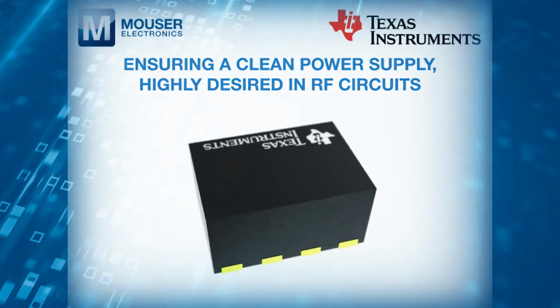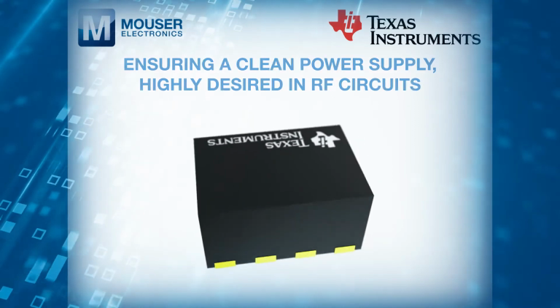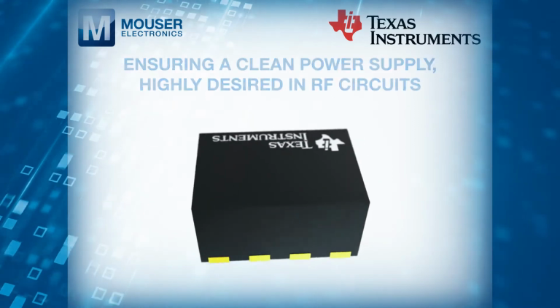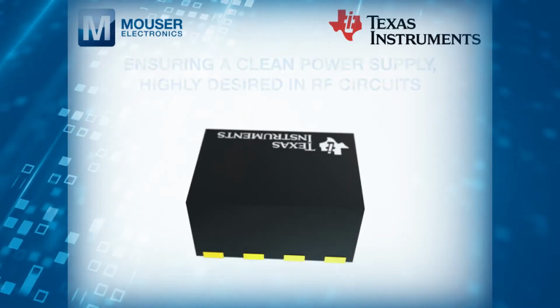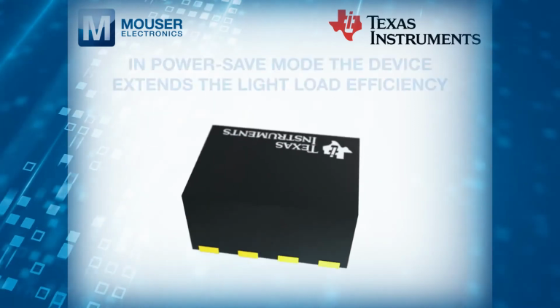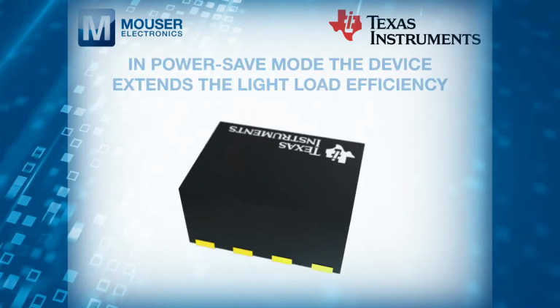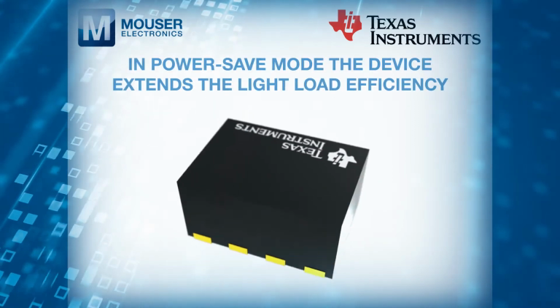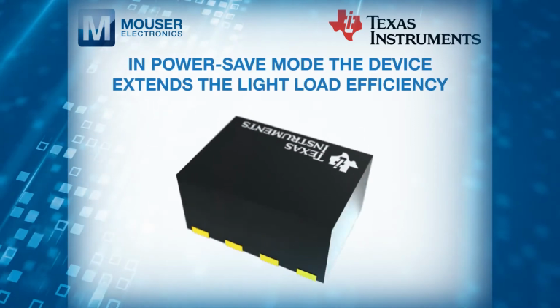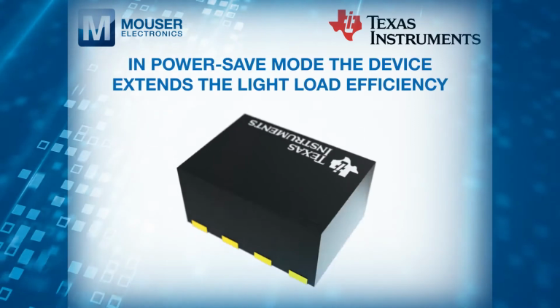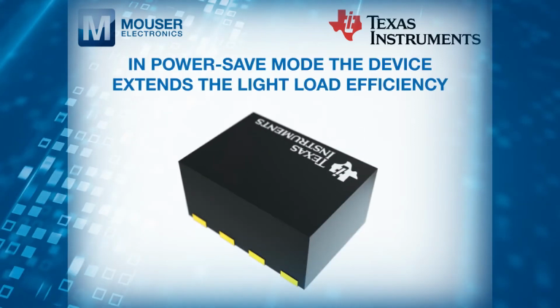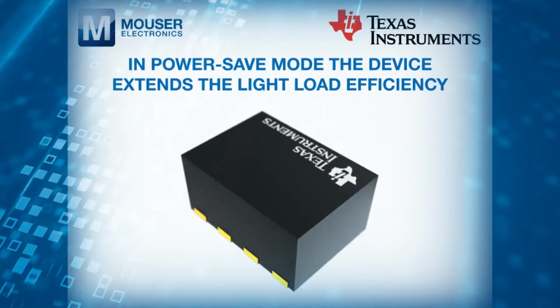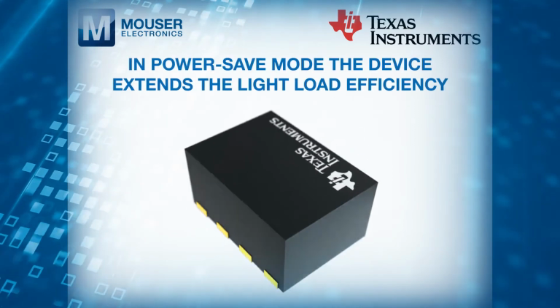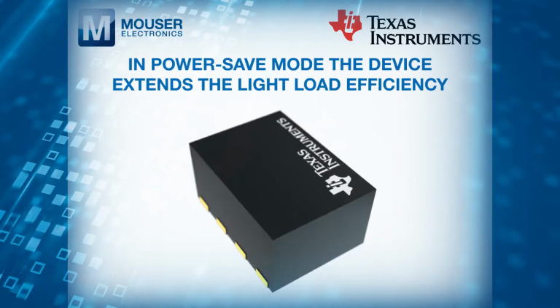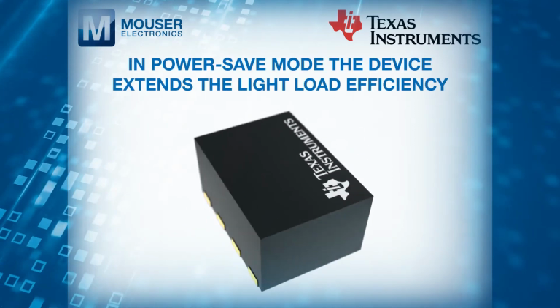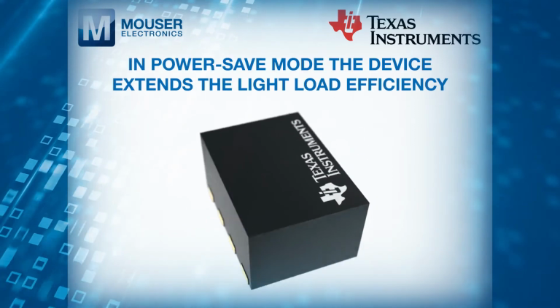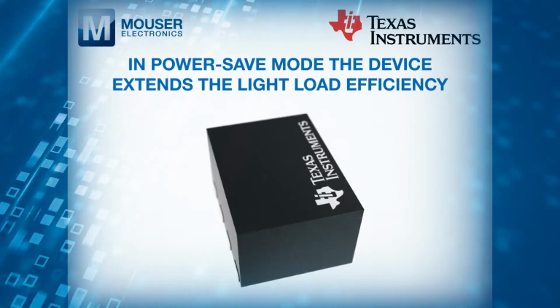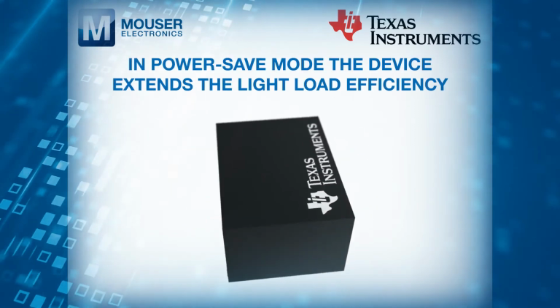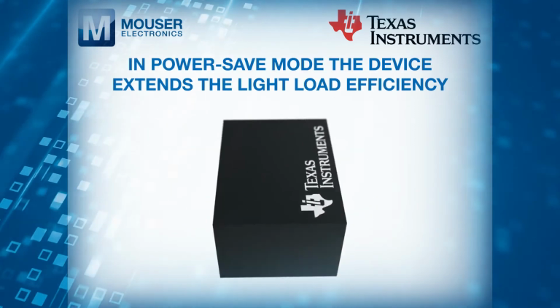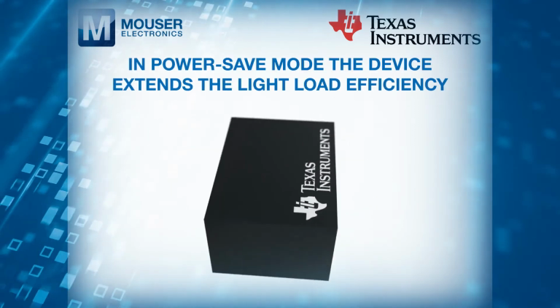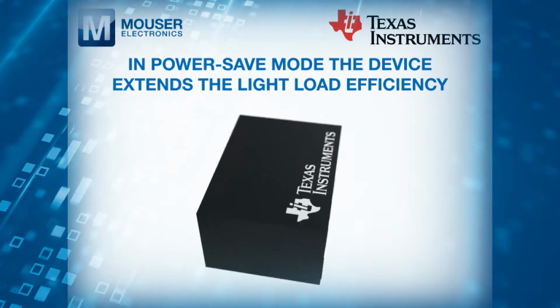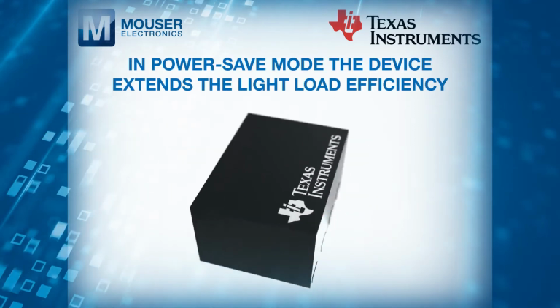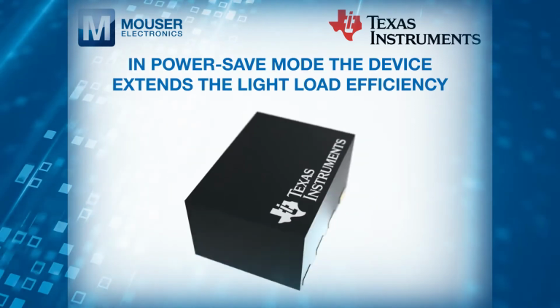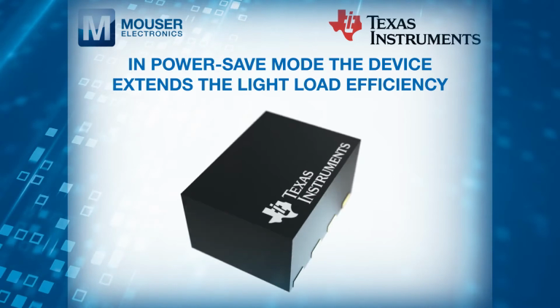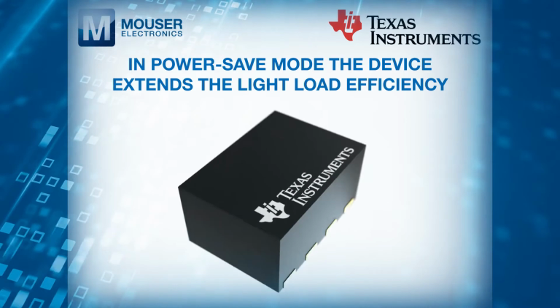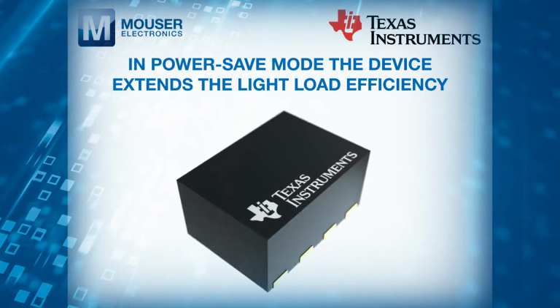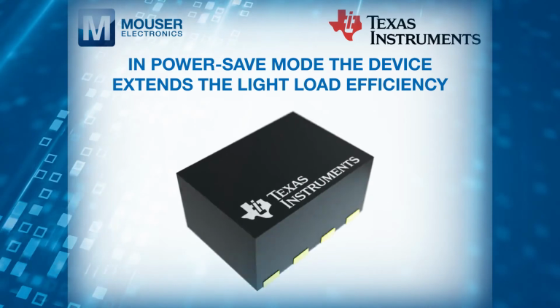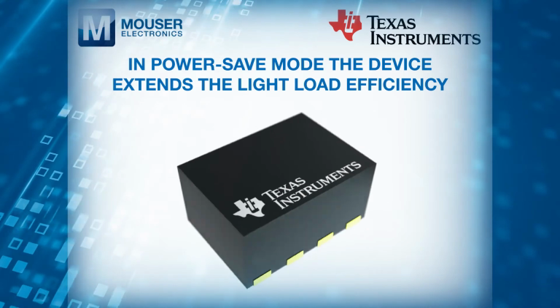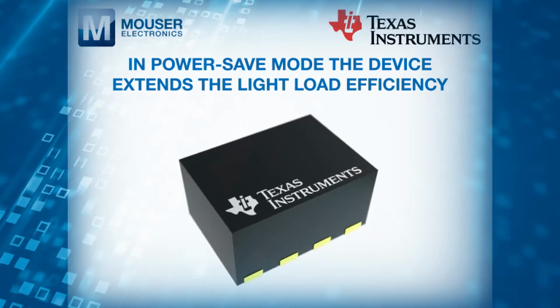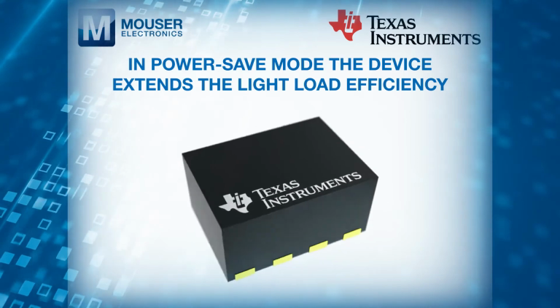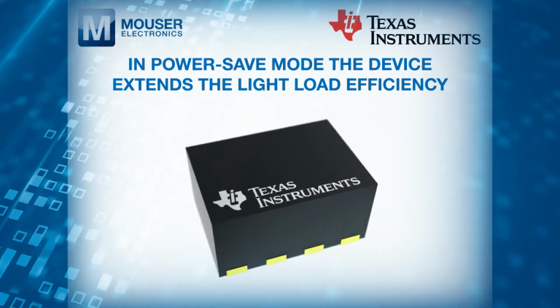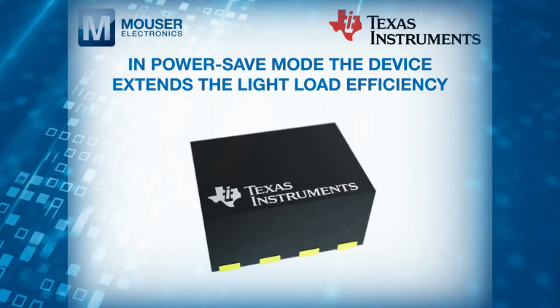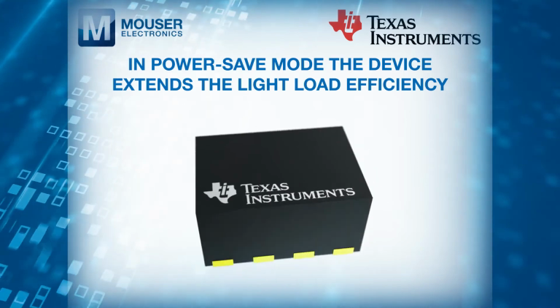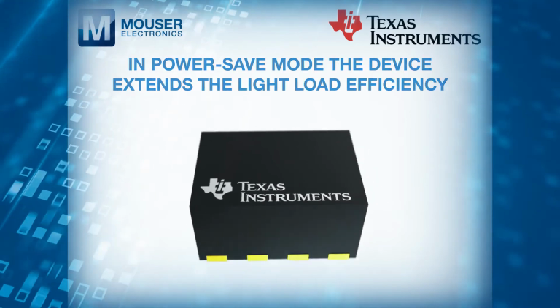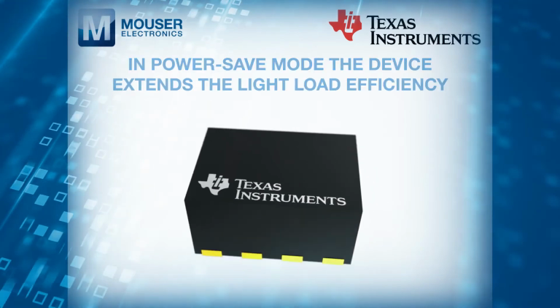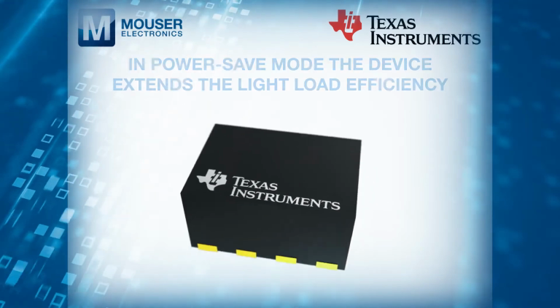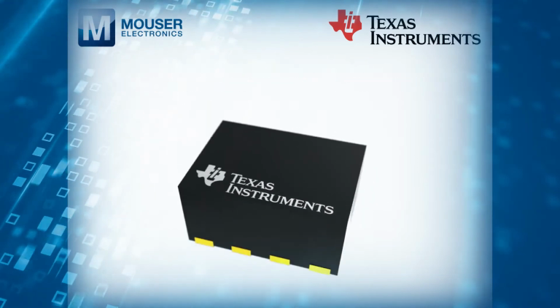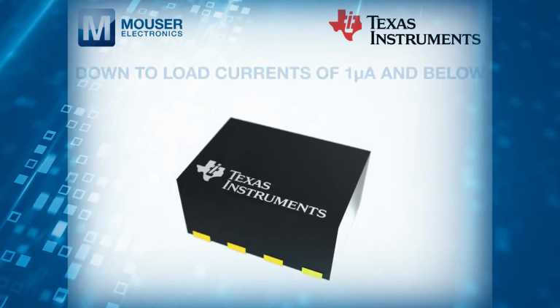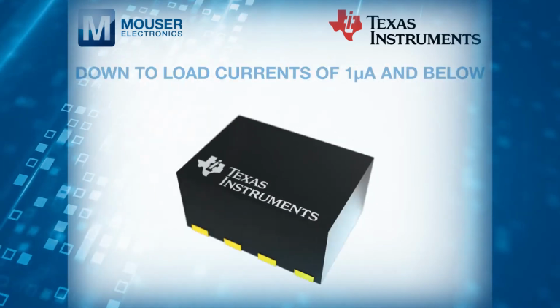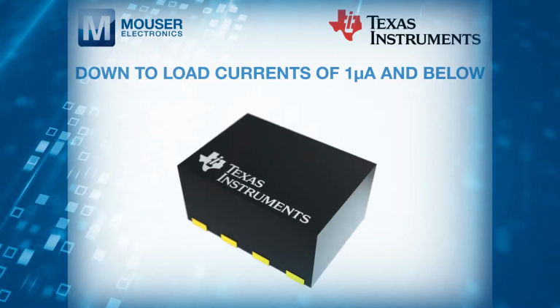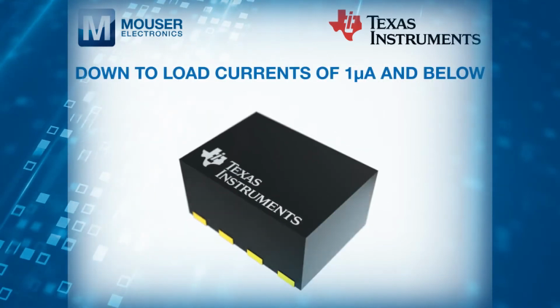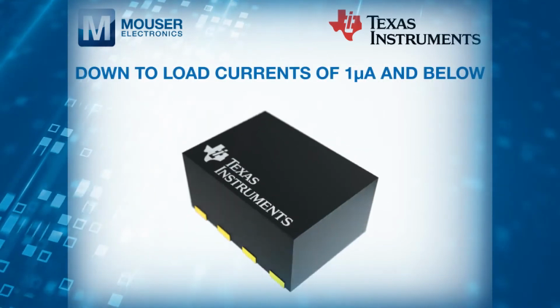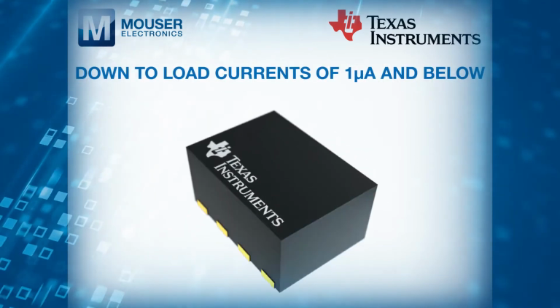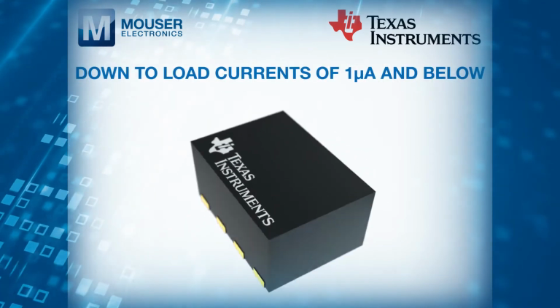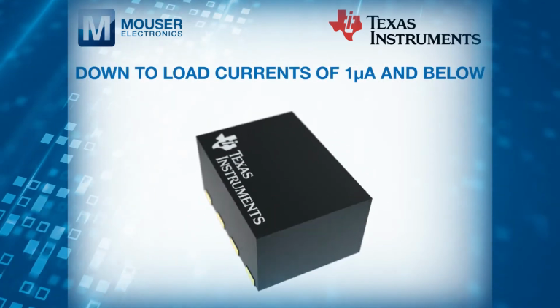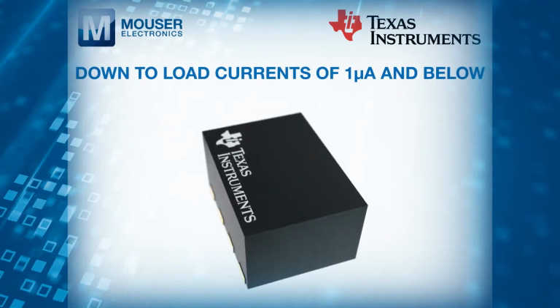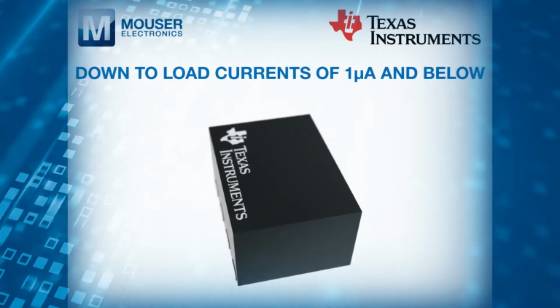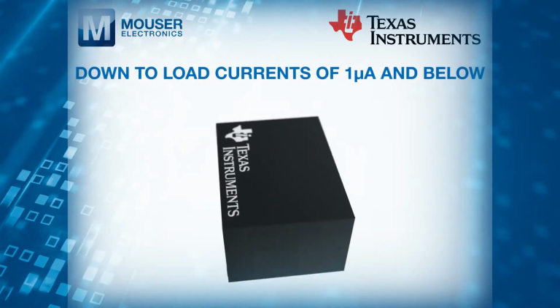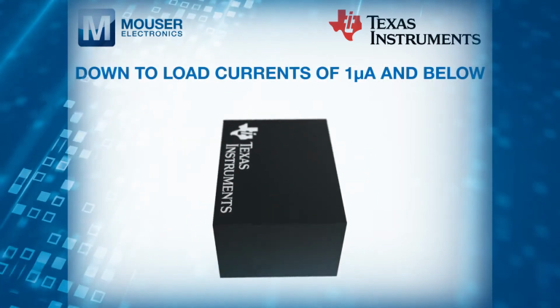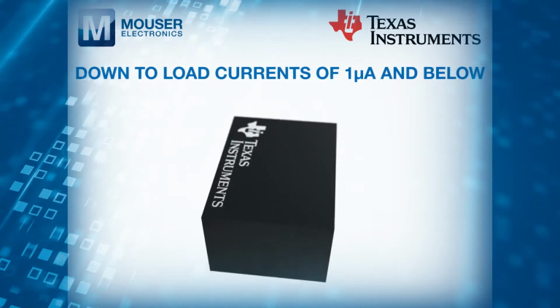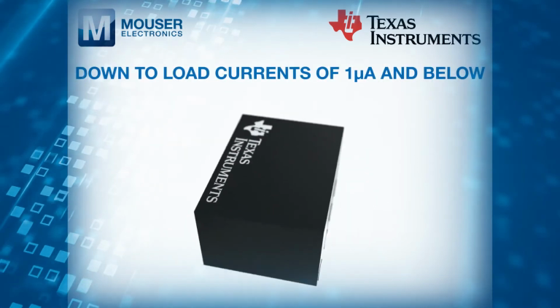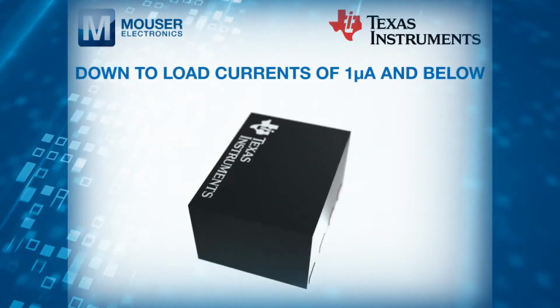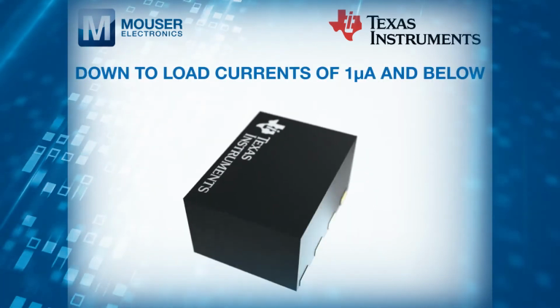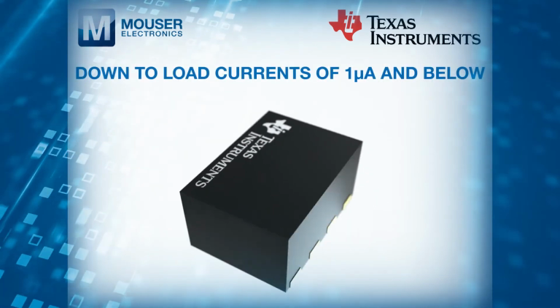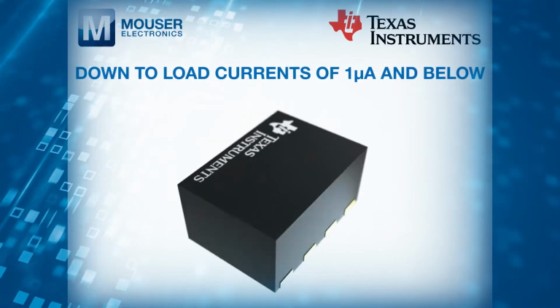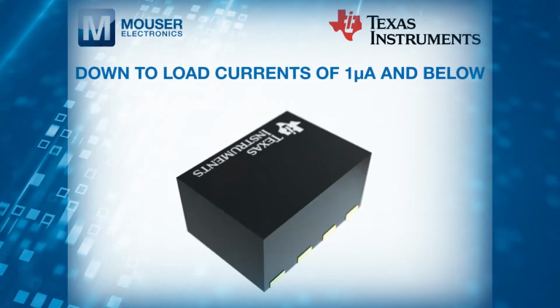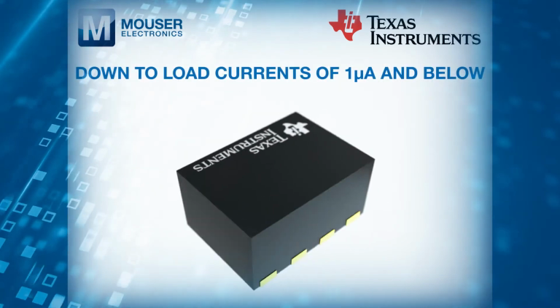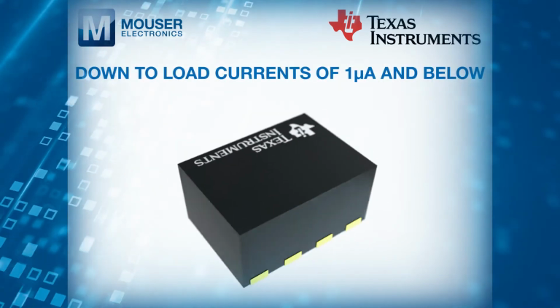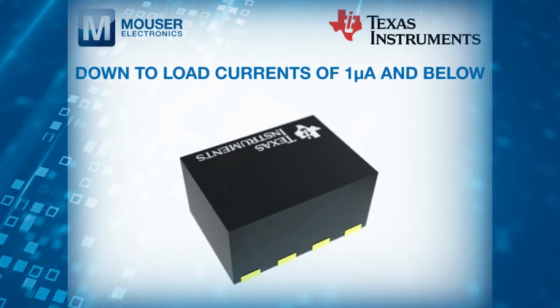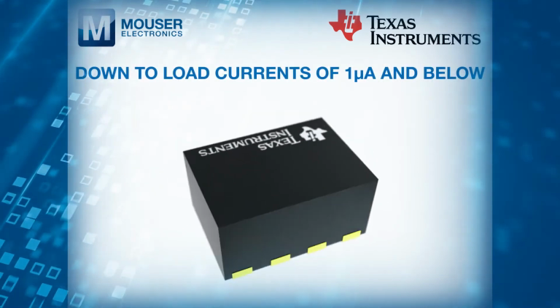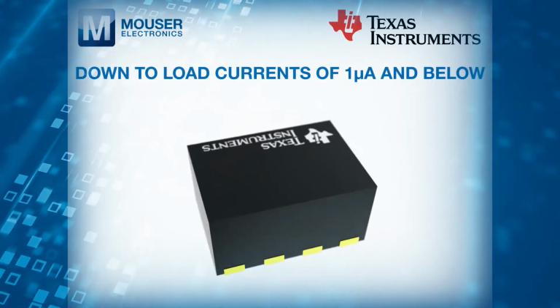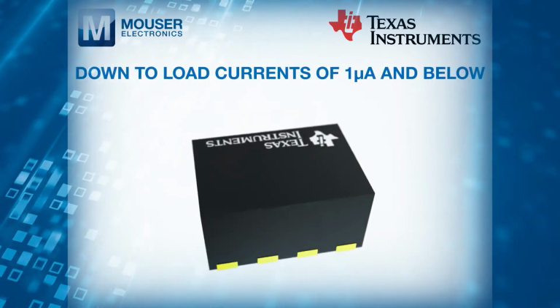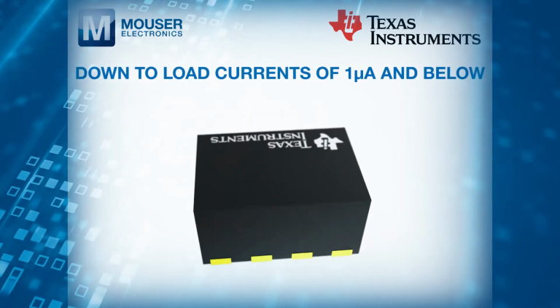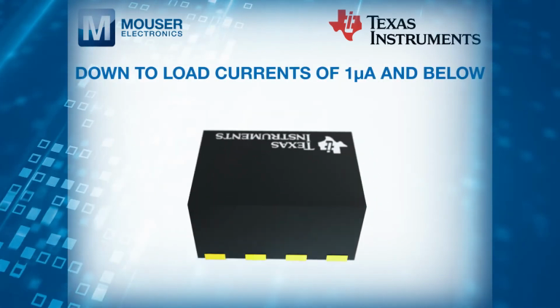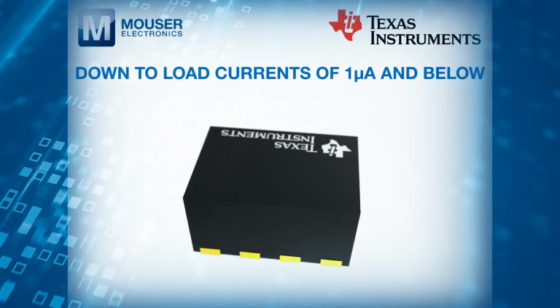In power-save mode, the device extends the light-load efficiency down to load currents of 1 microamp and below.